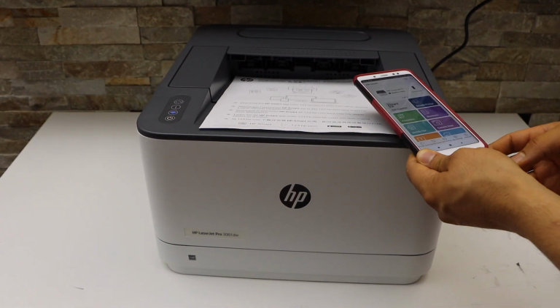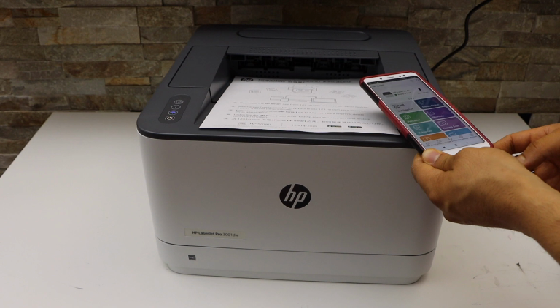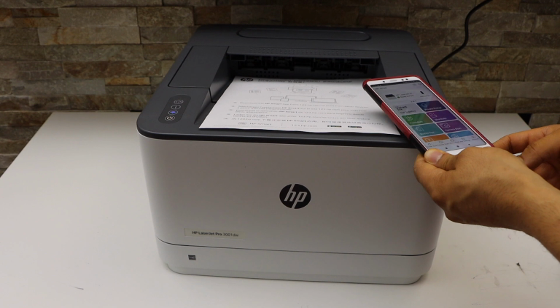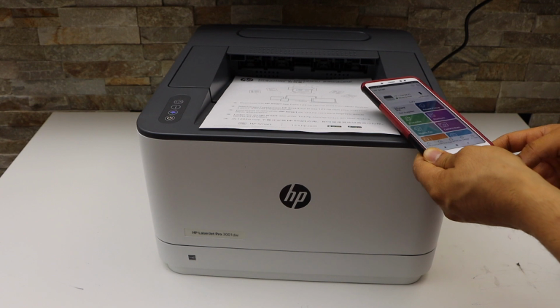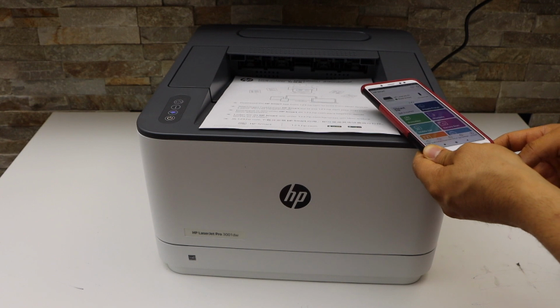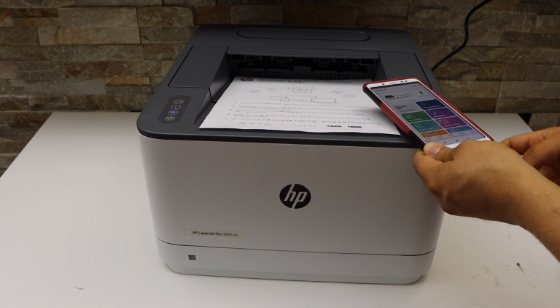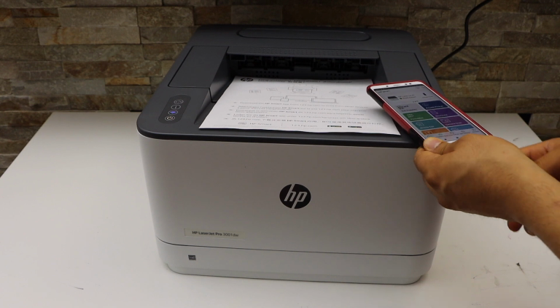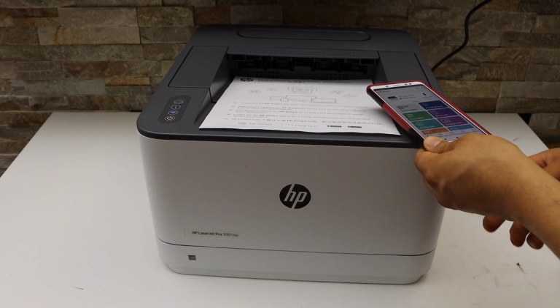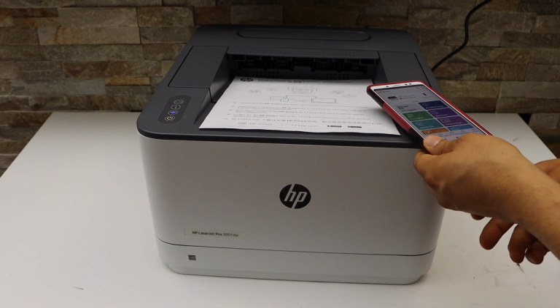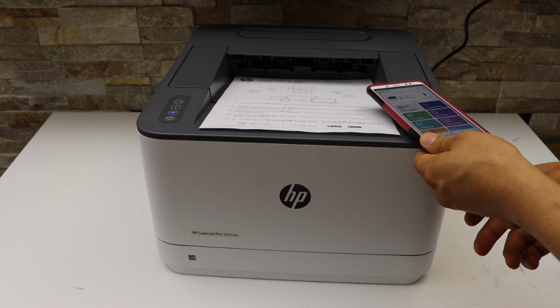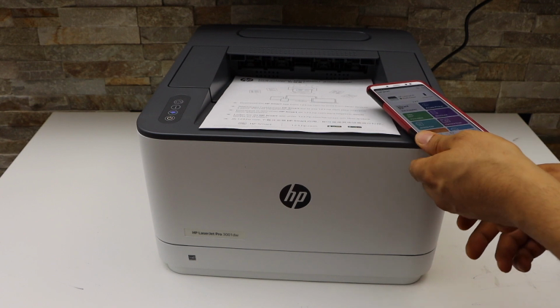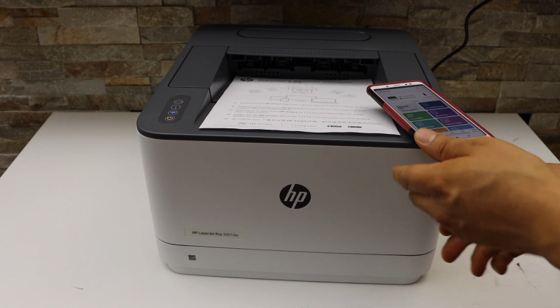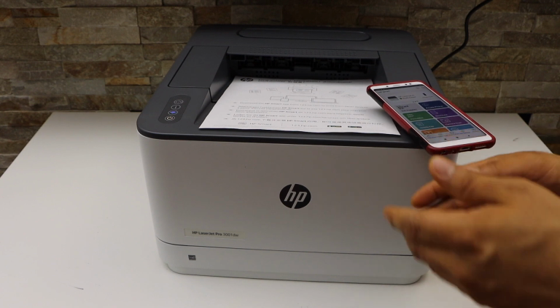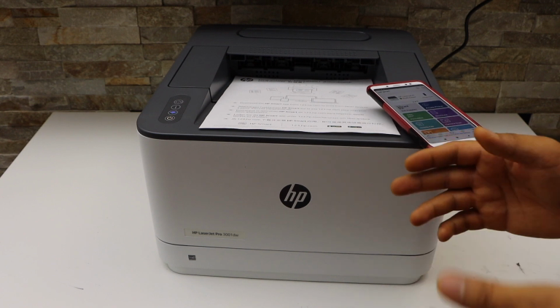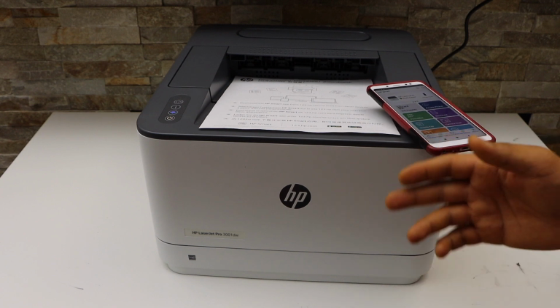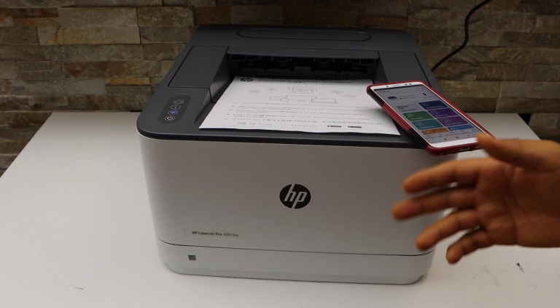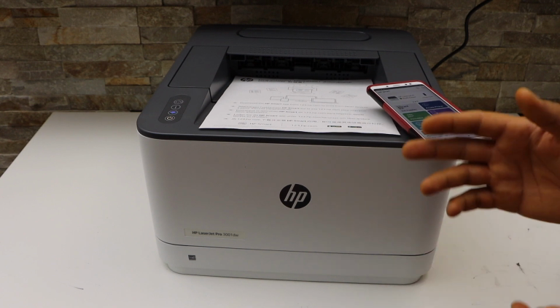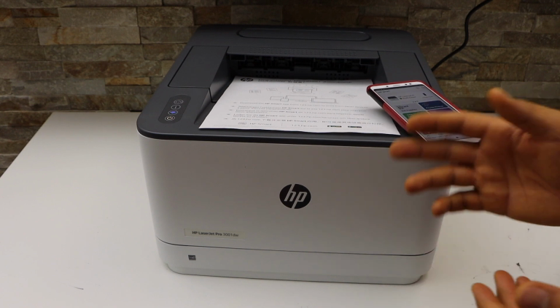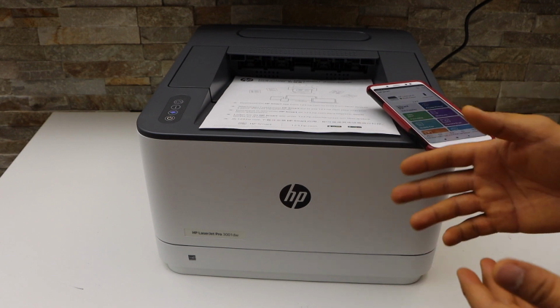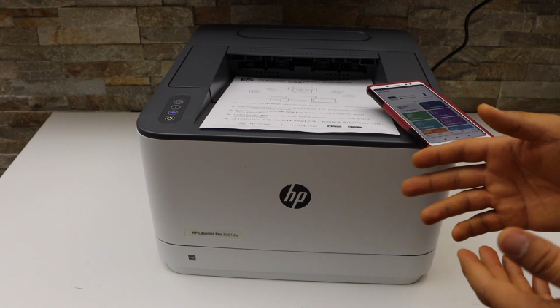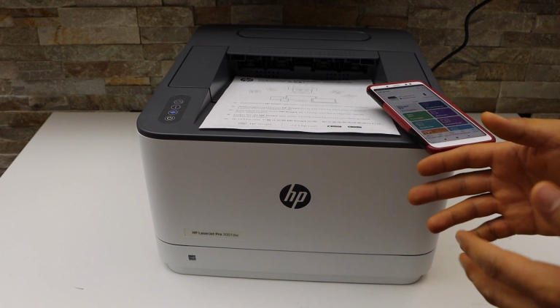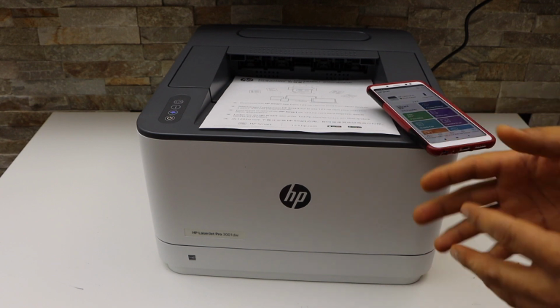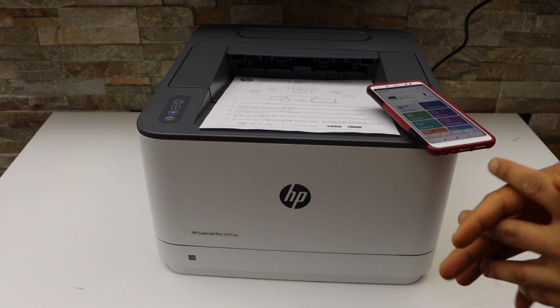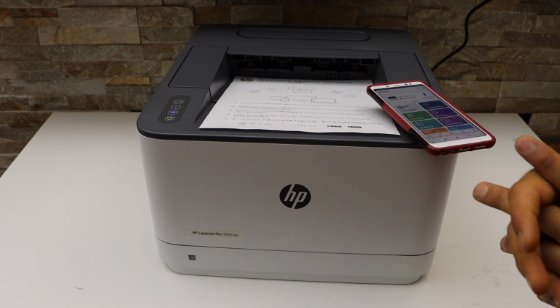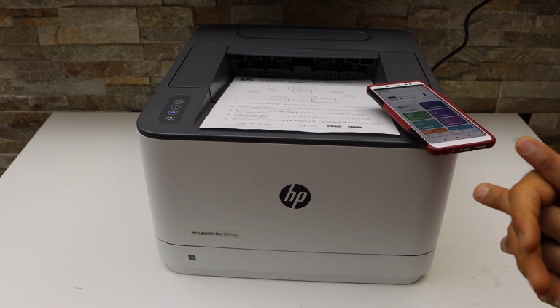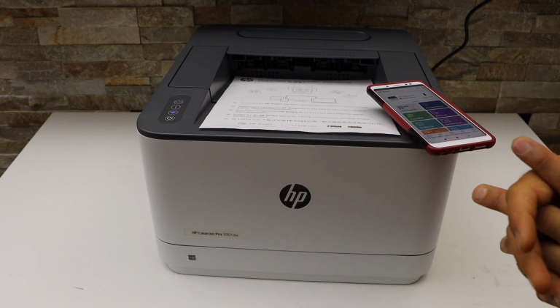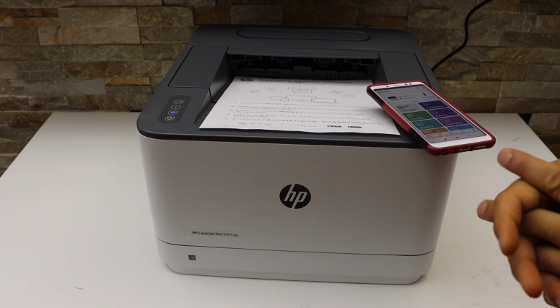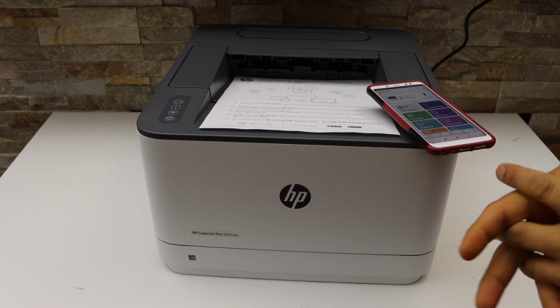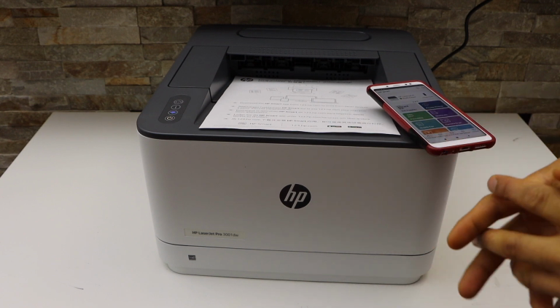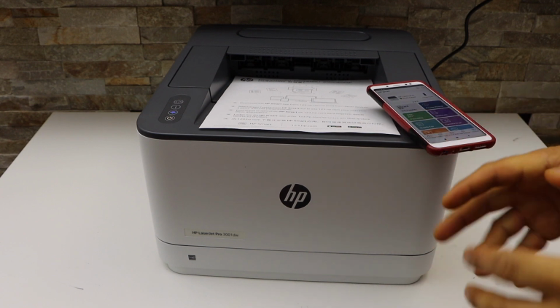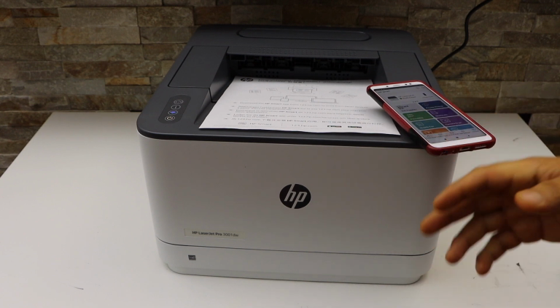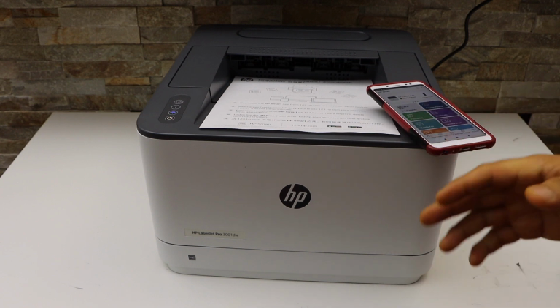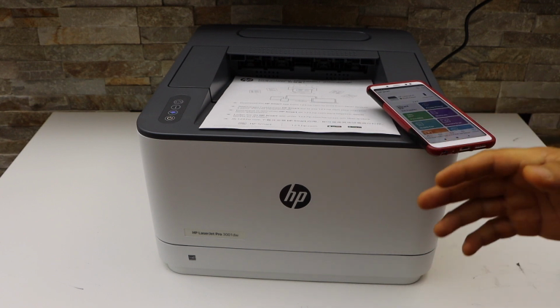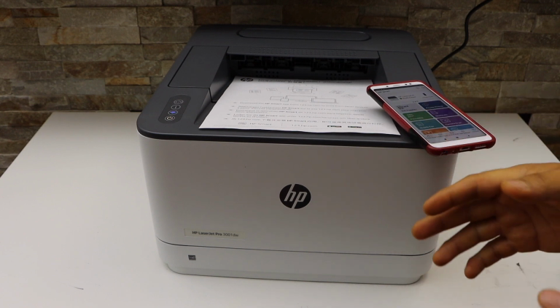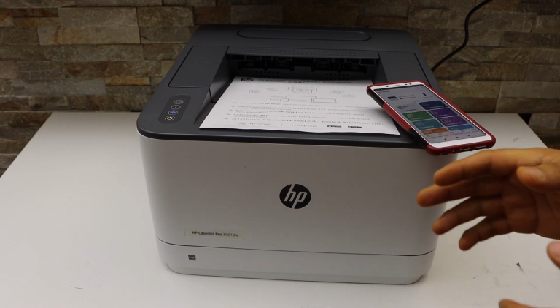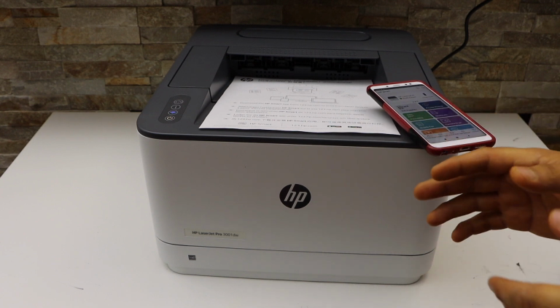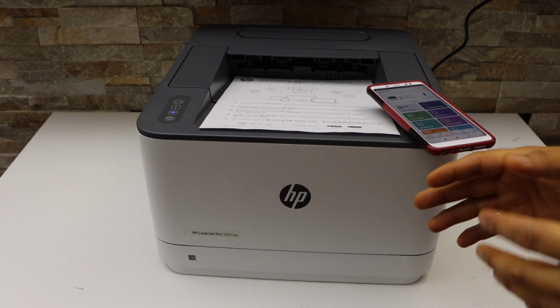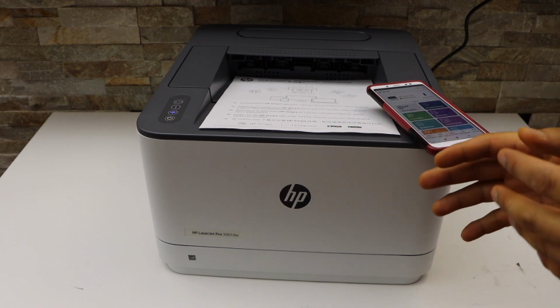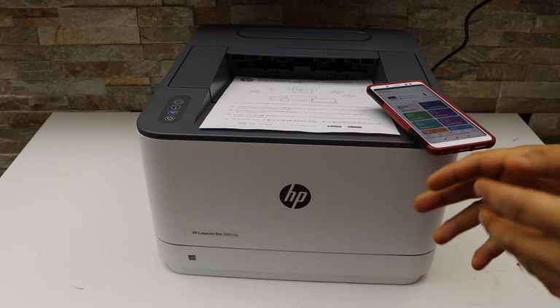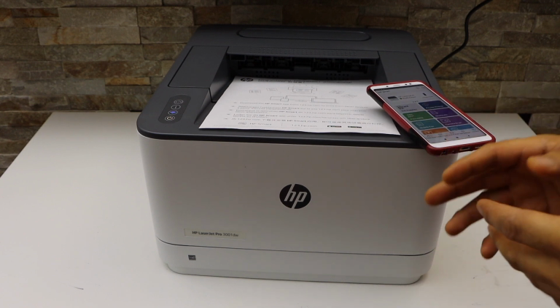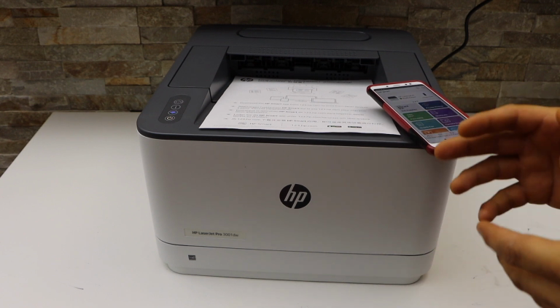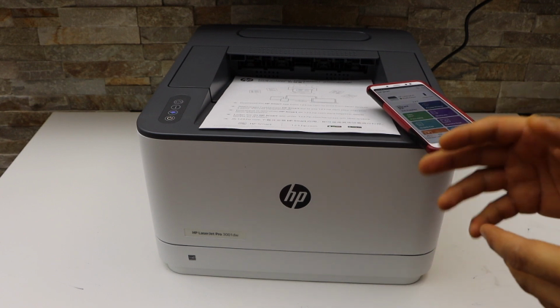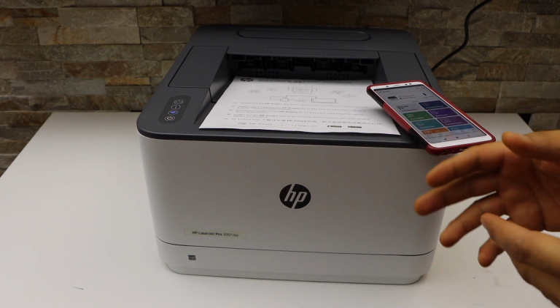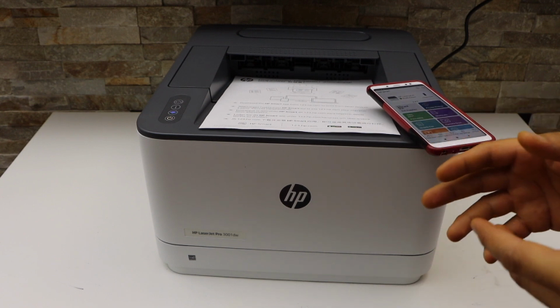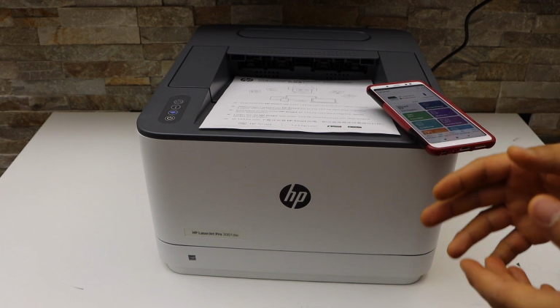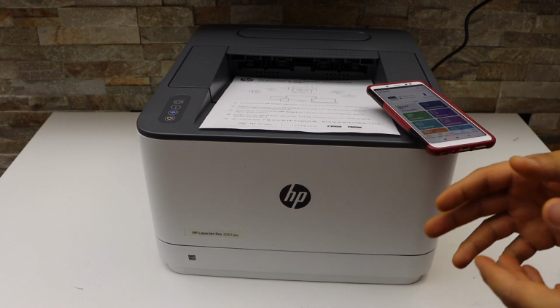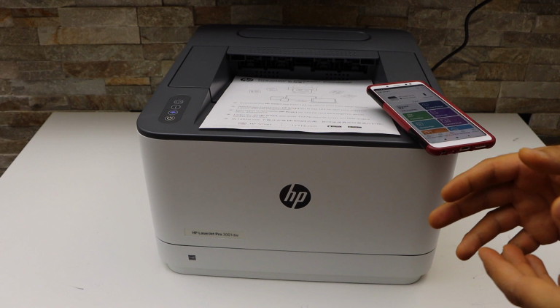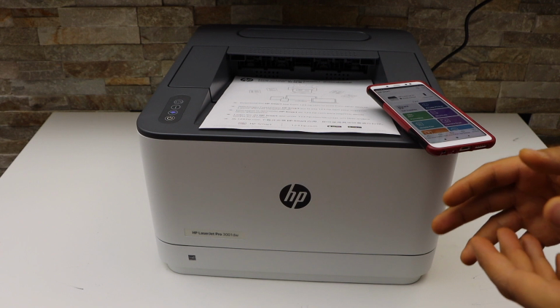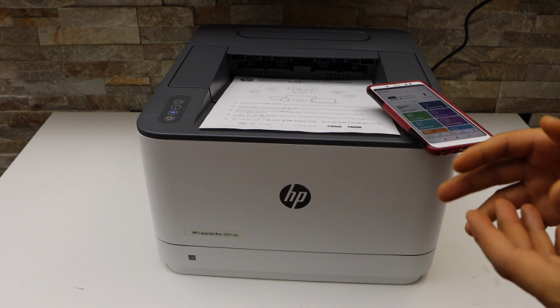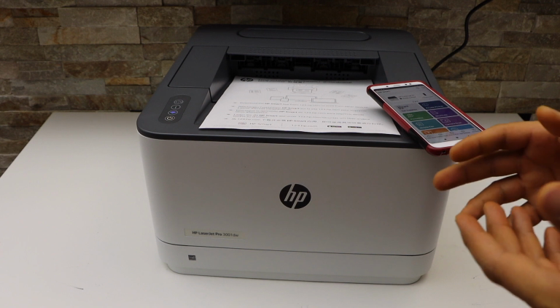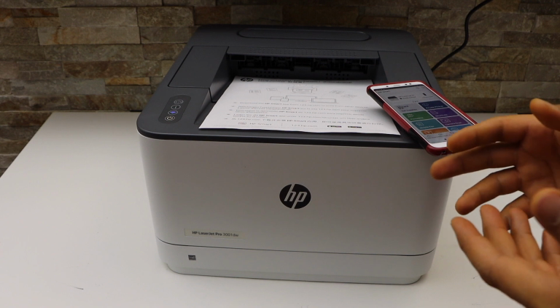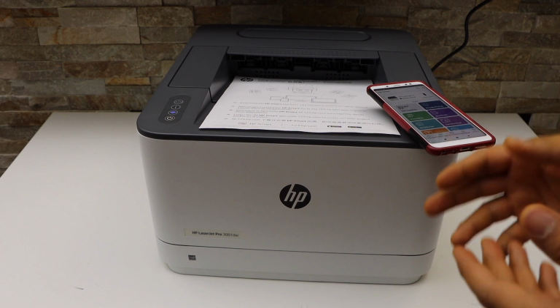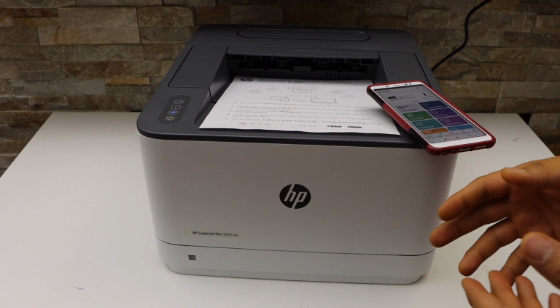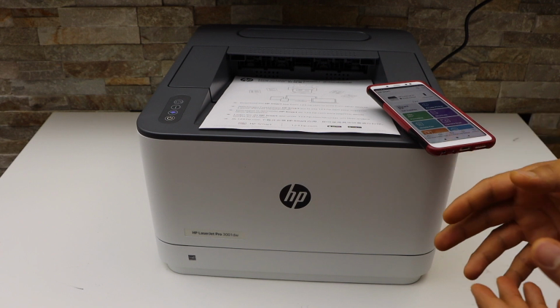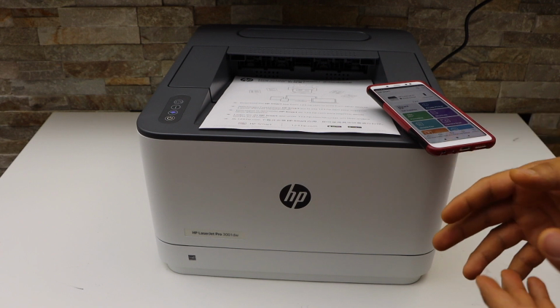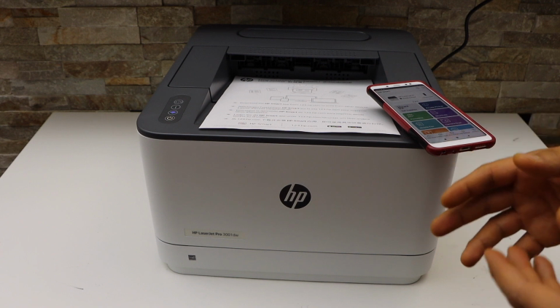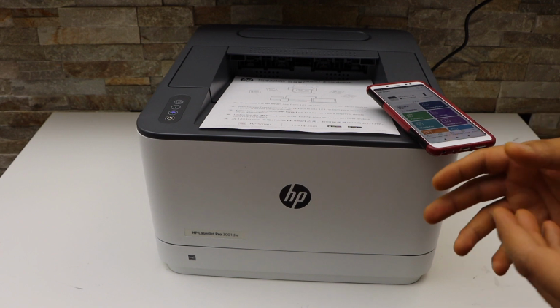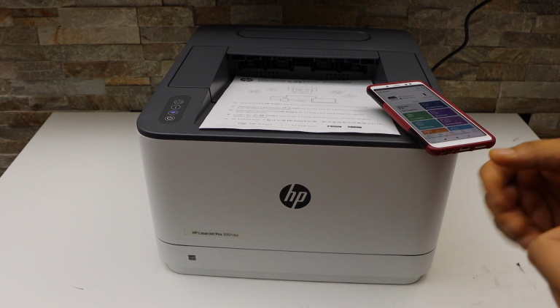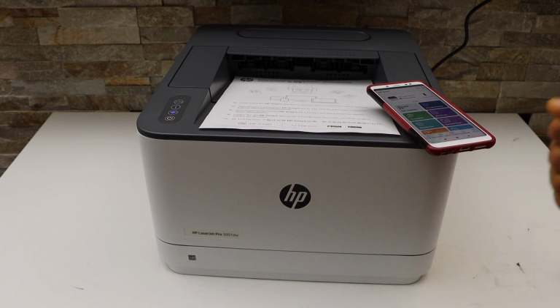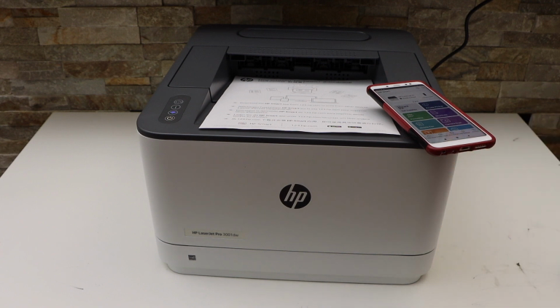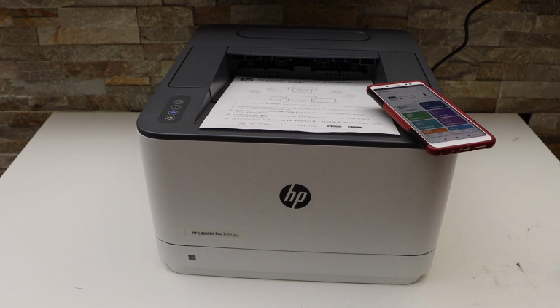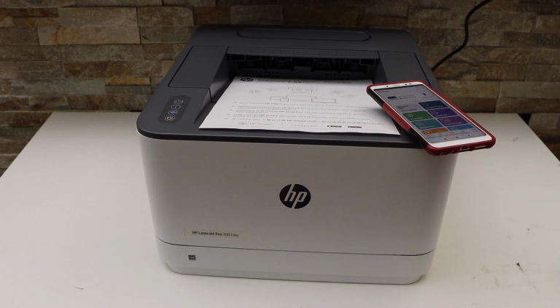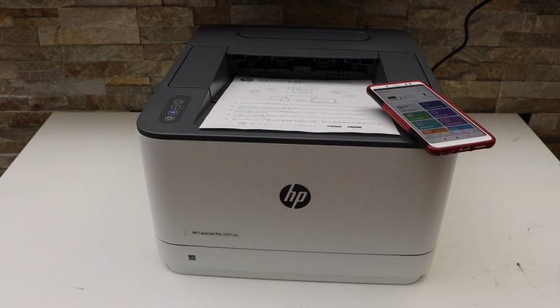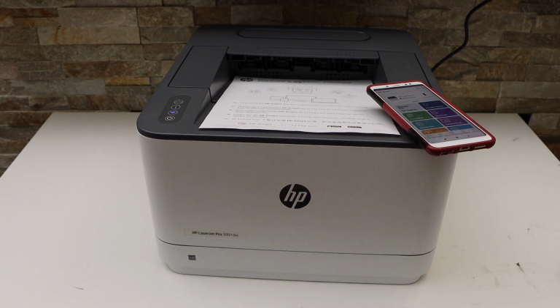You can also do two-sided printing with this printer. This completes the full Wi-Fi setup. Thanks for watching!